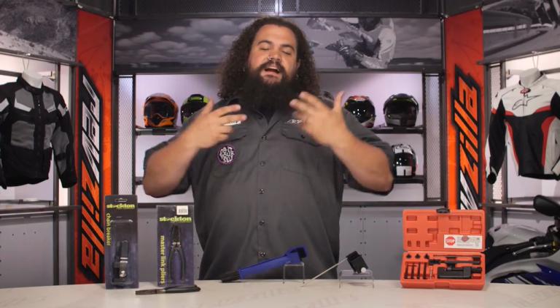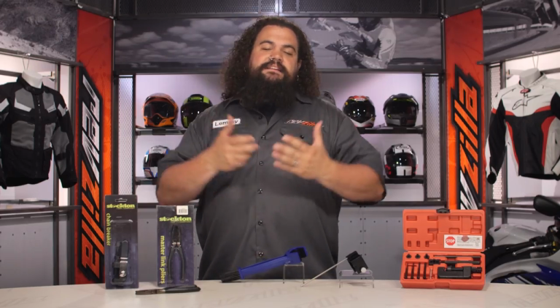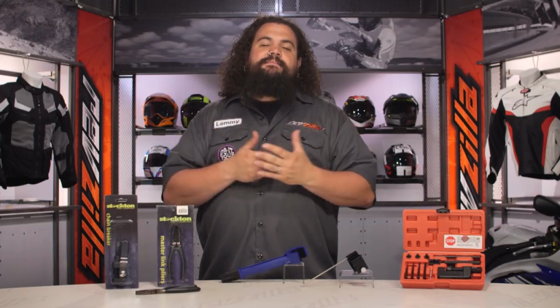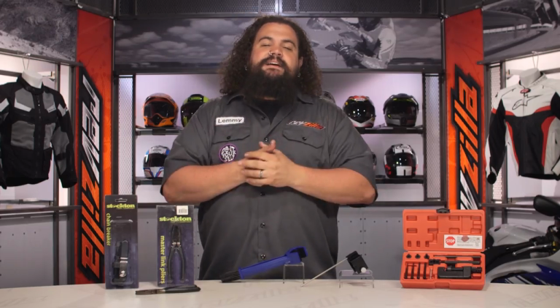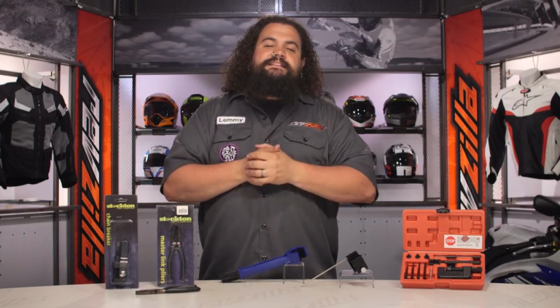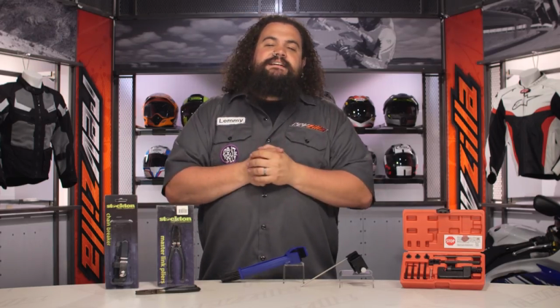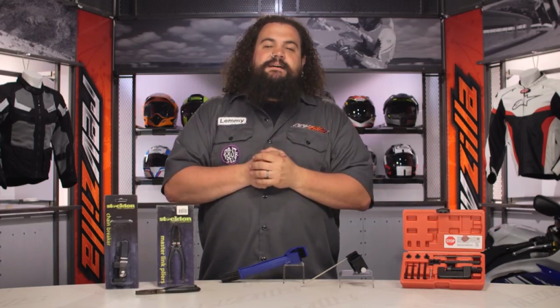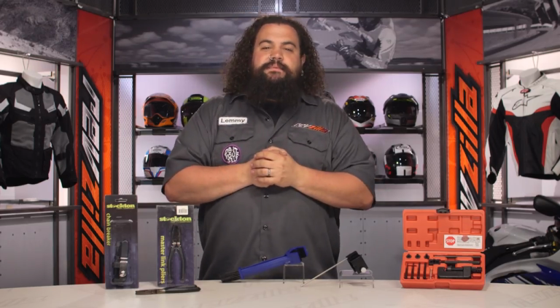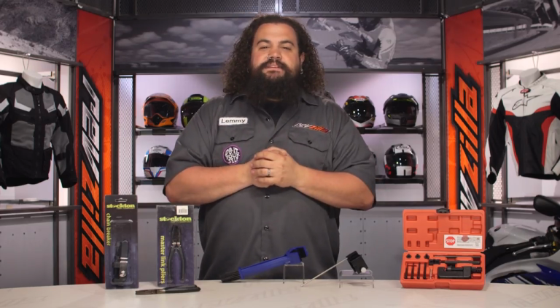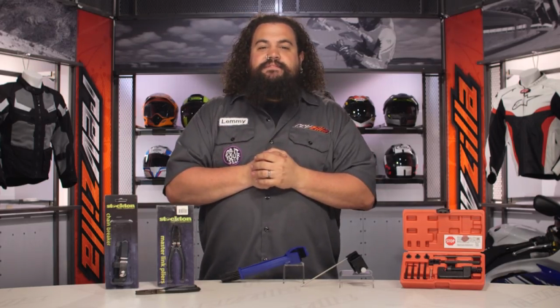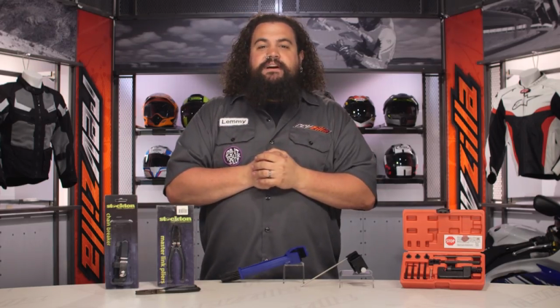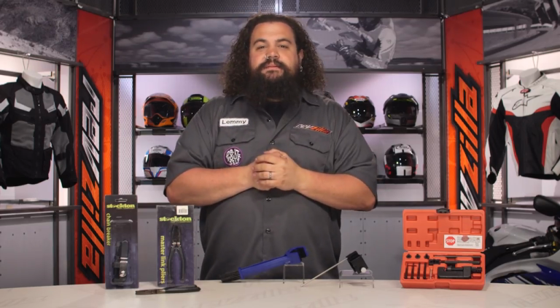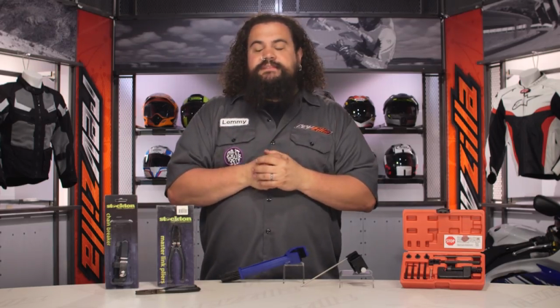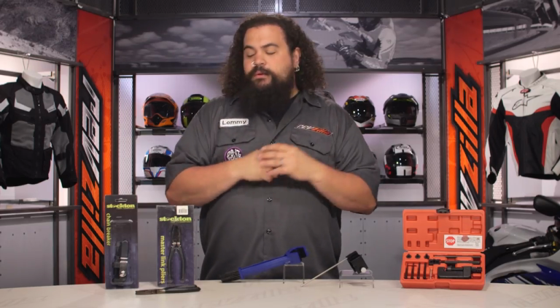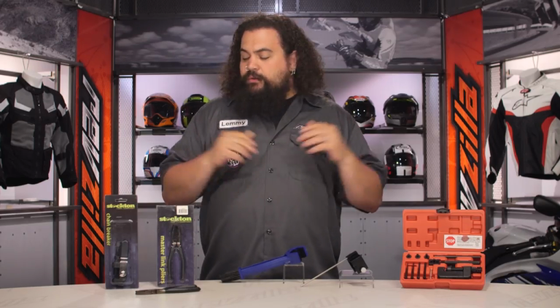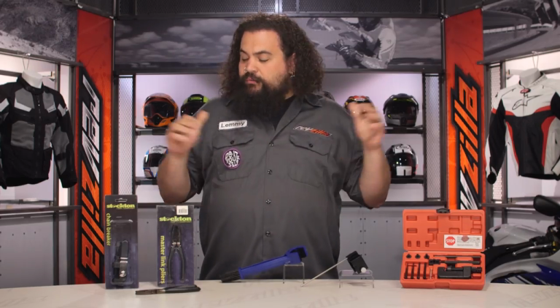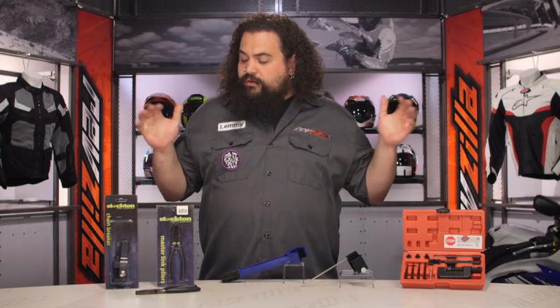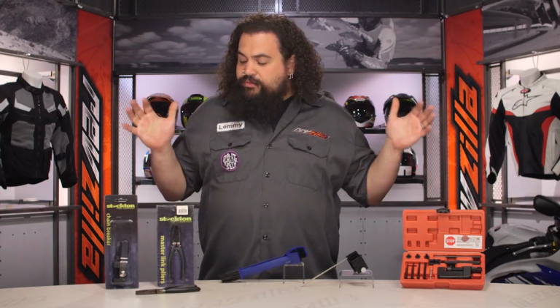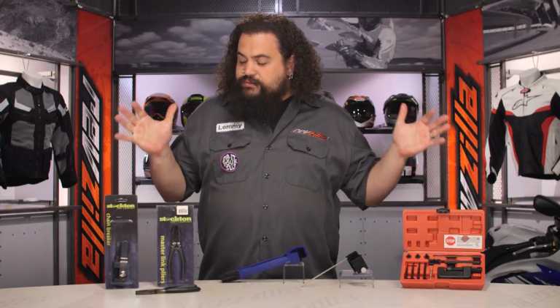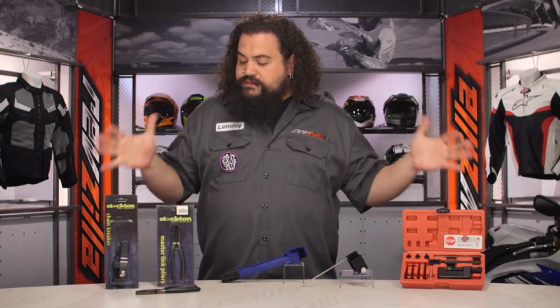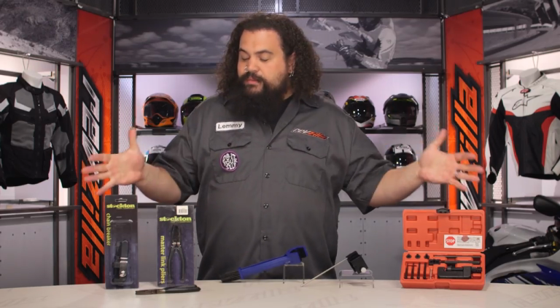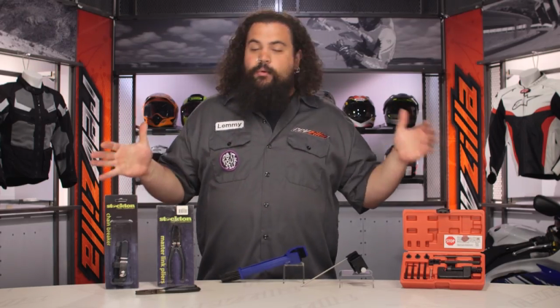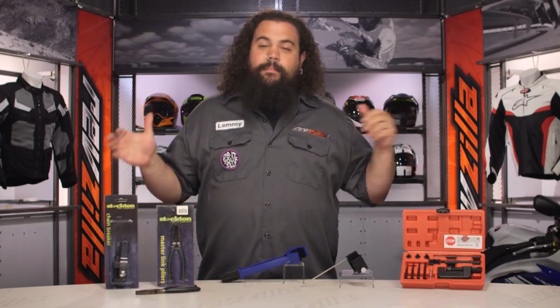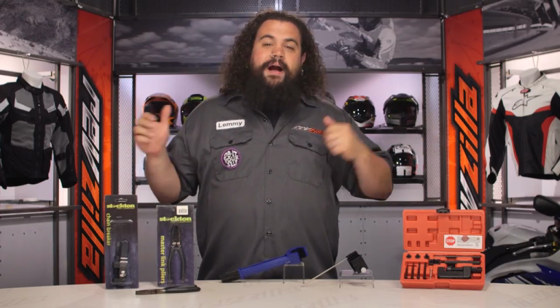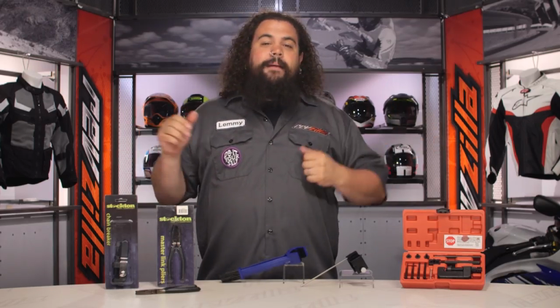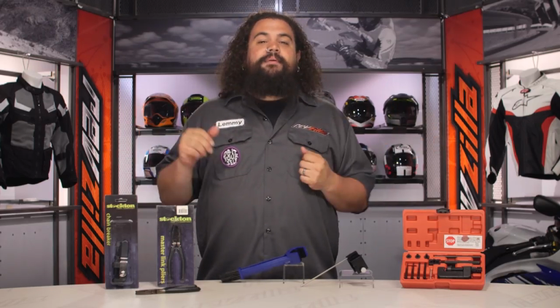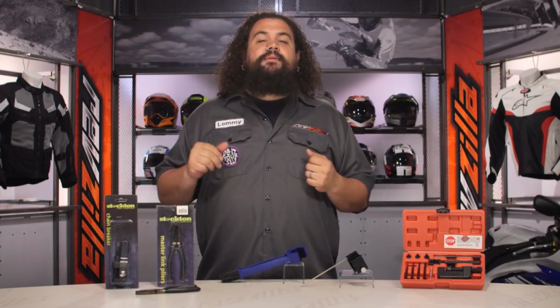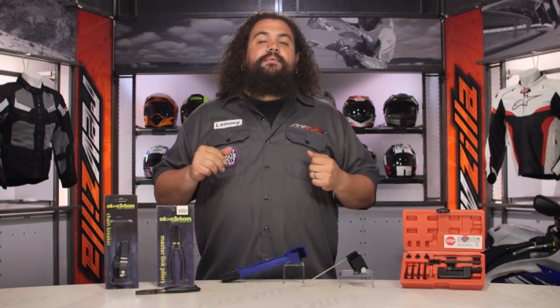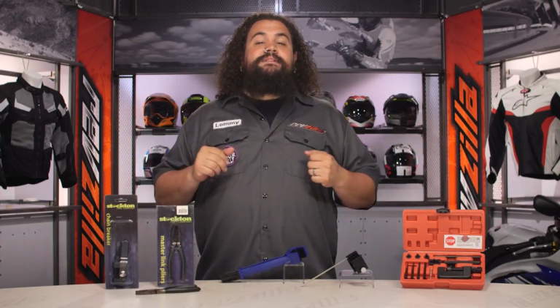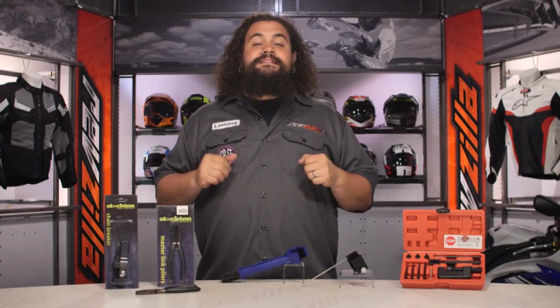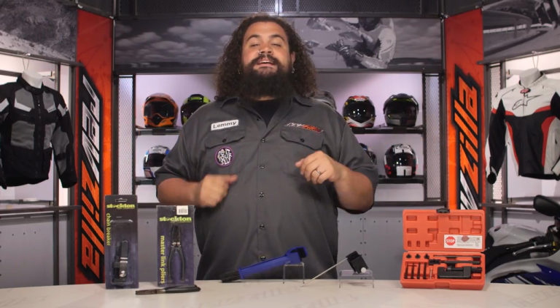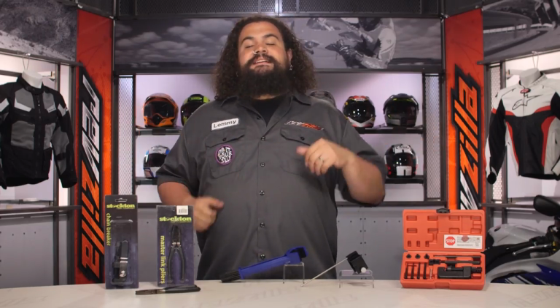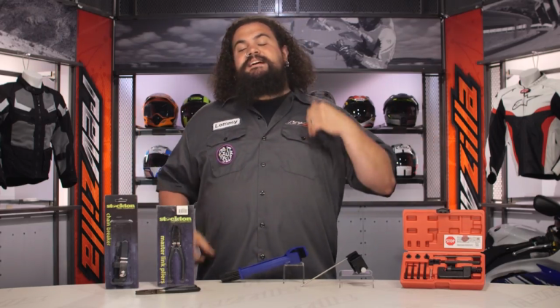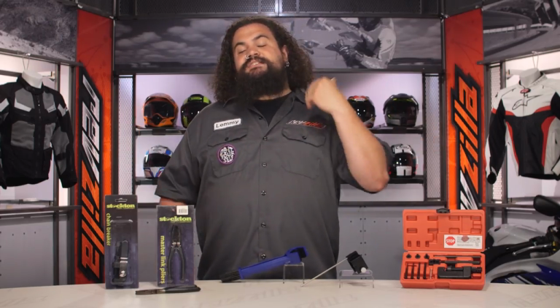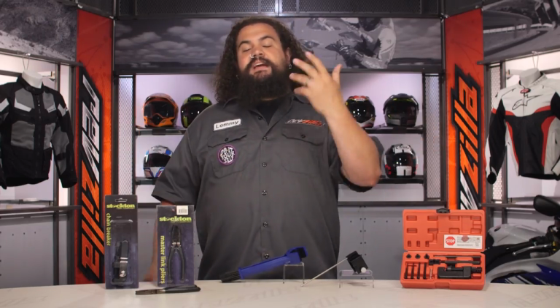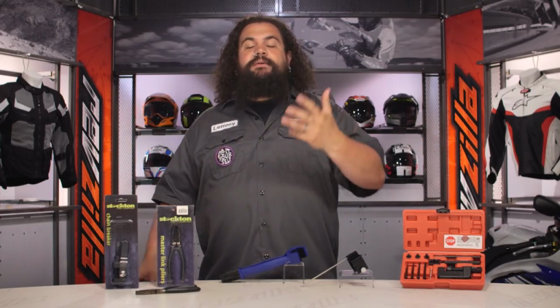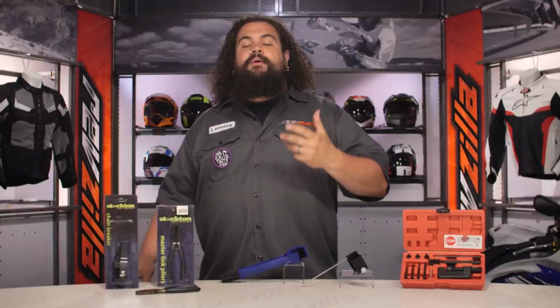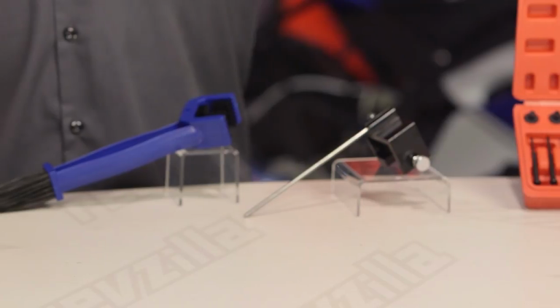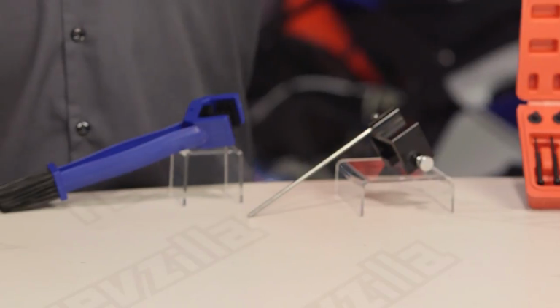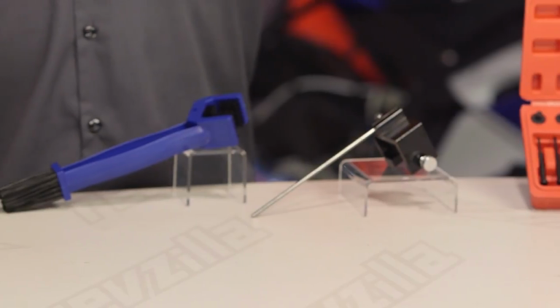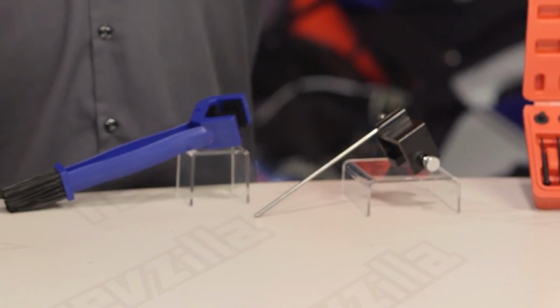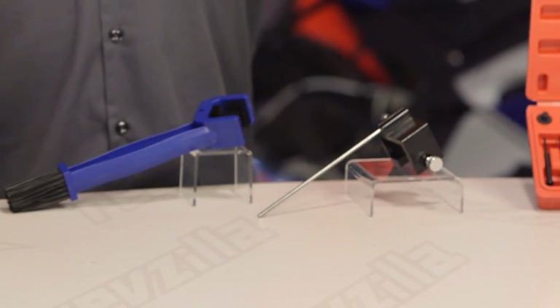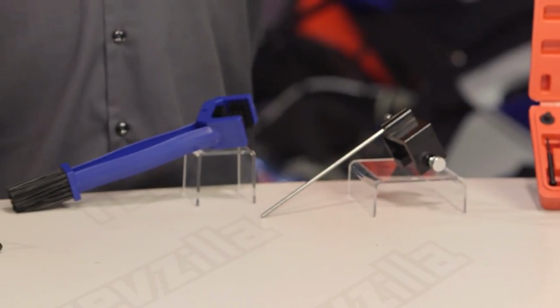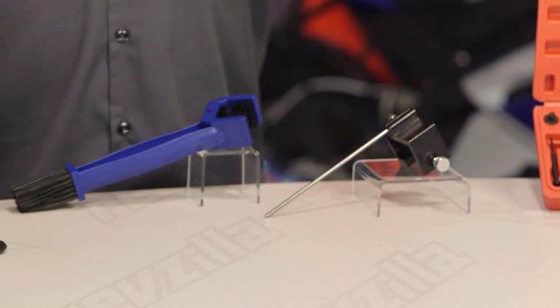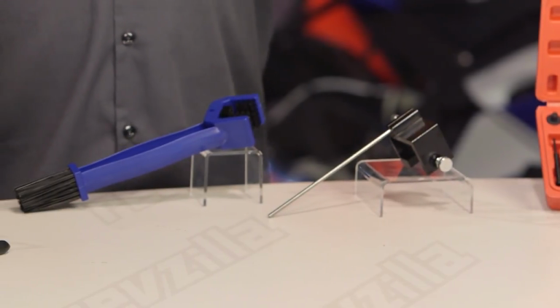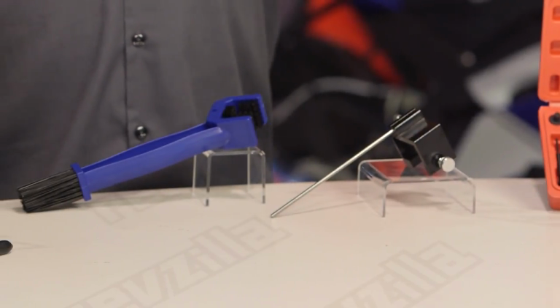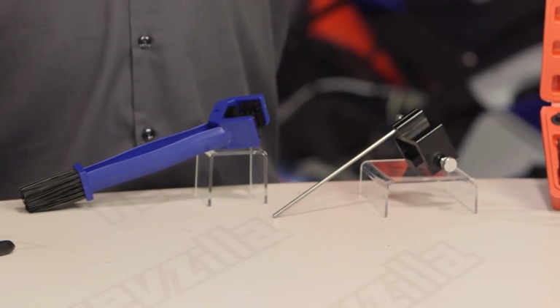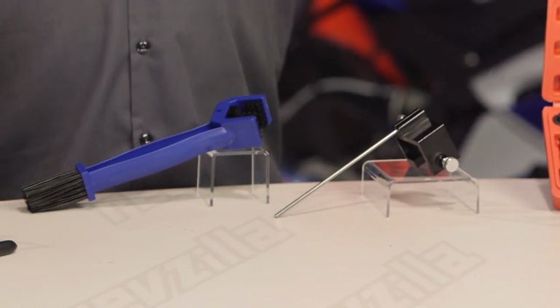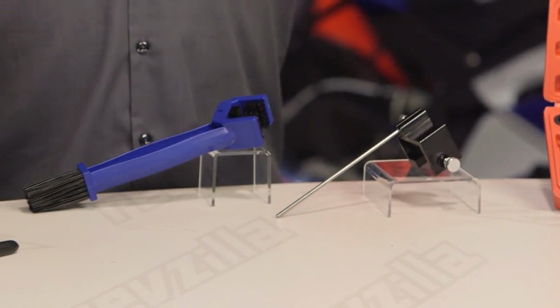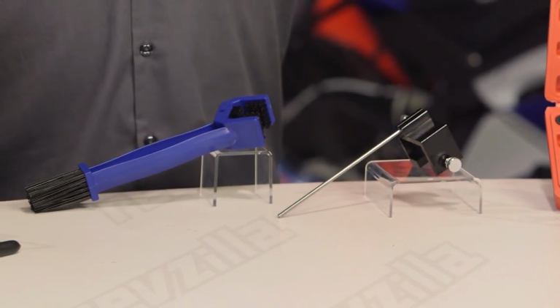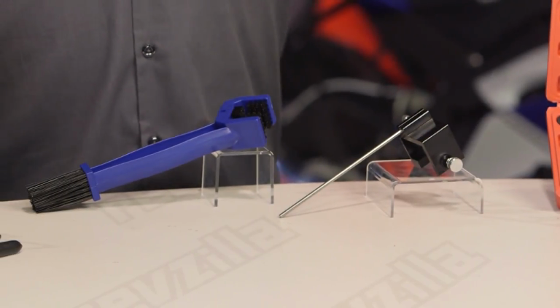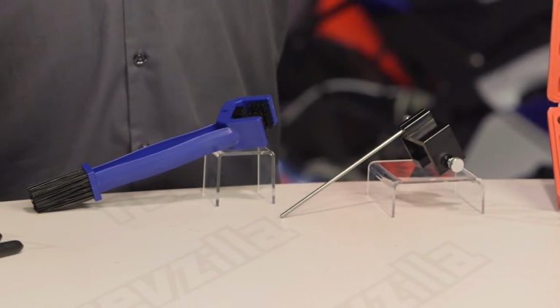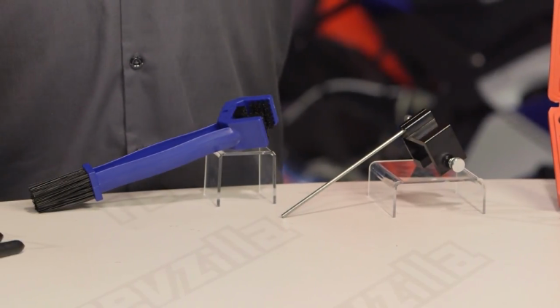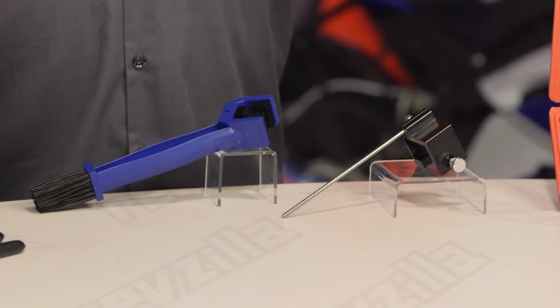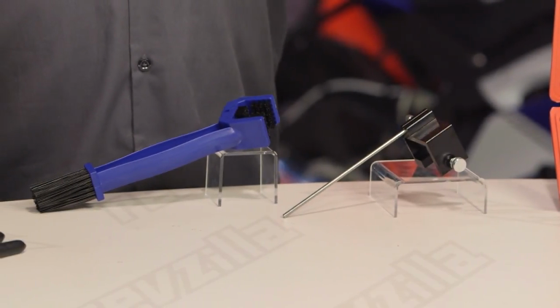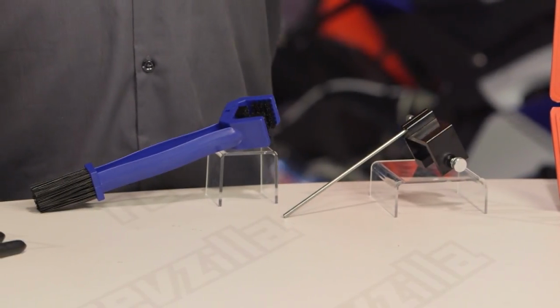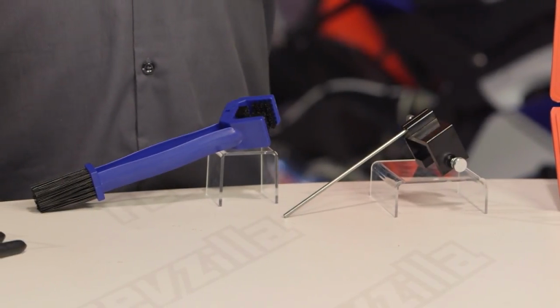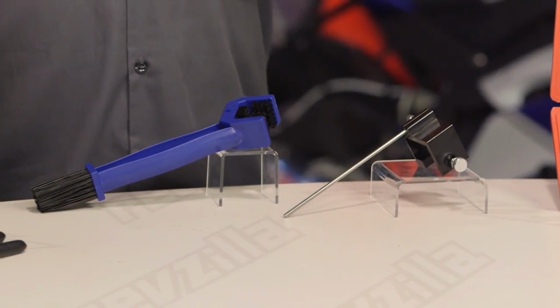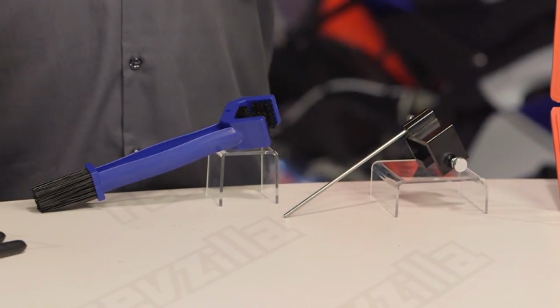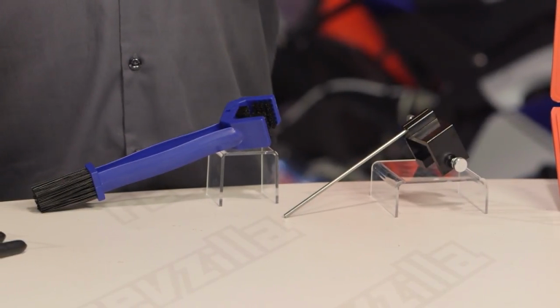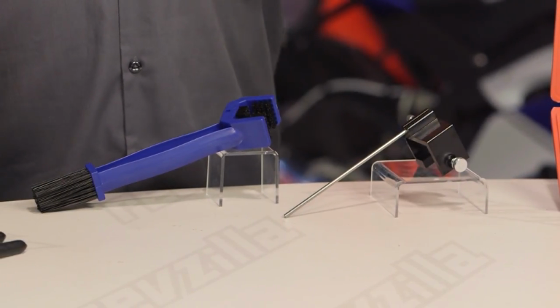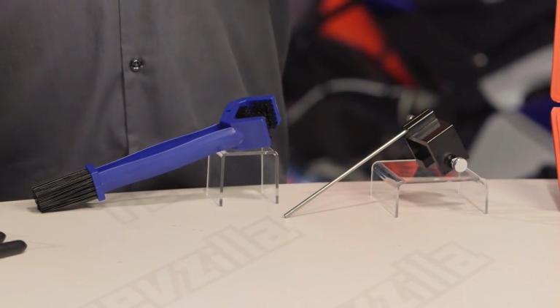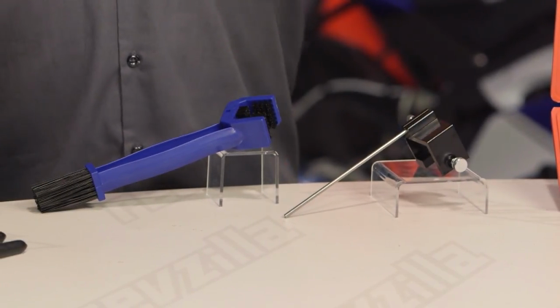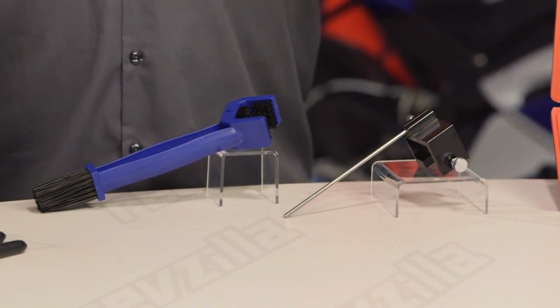Stockton makes a couple different items here. We're going to run through some of the more popular ones to educate you on what exists and what you might want to think about putting your fingers on.